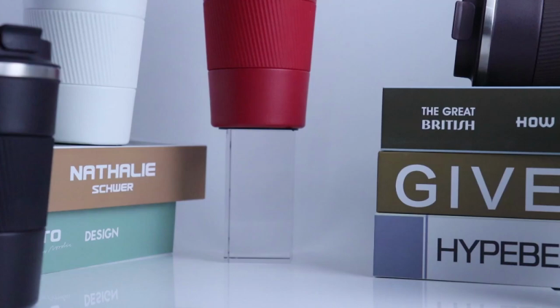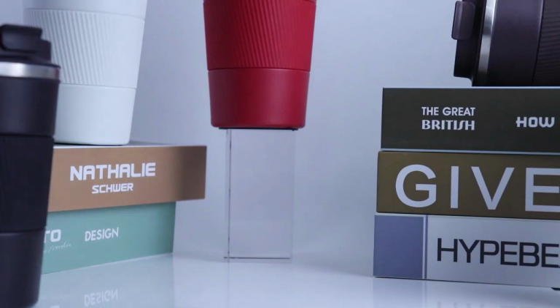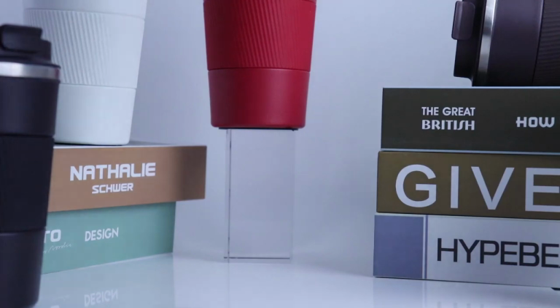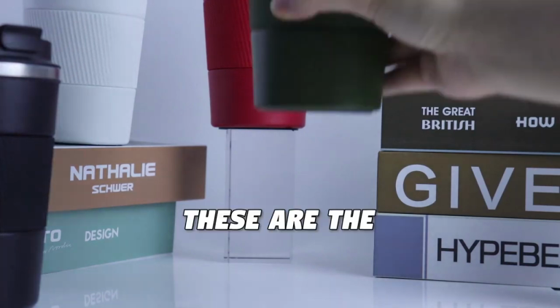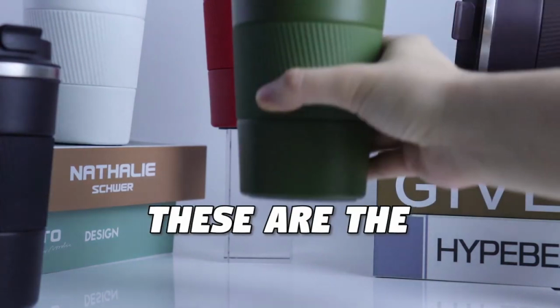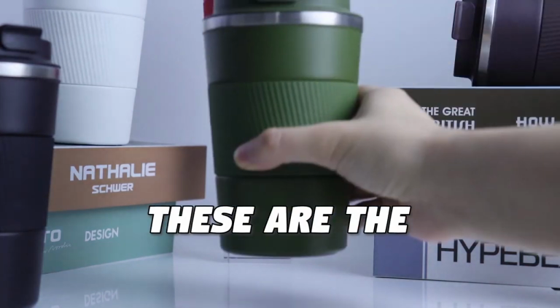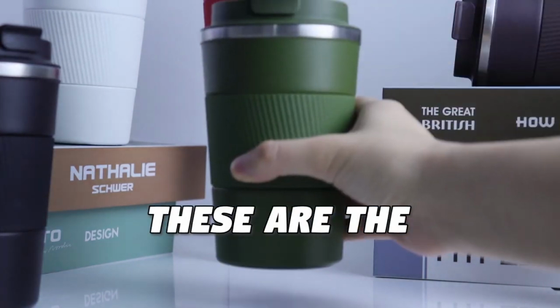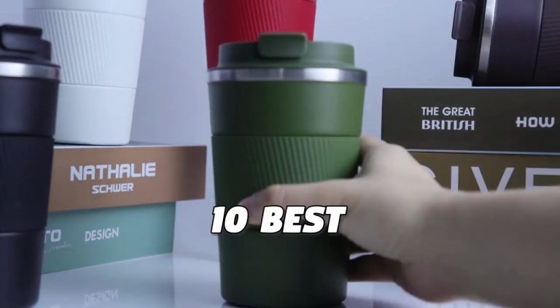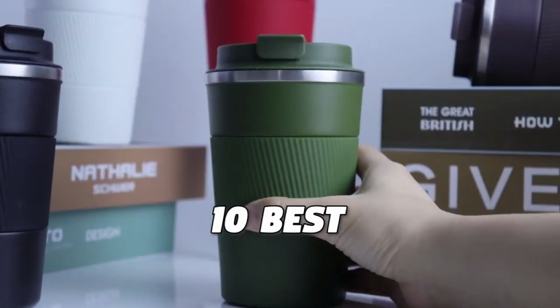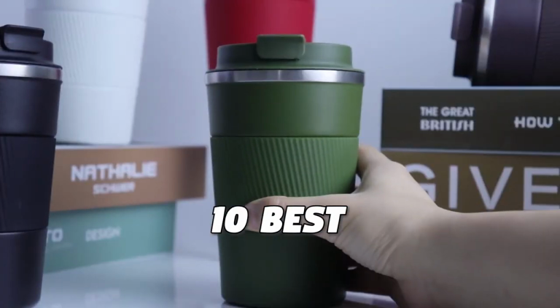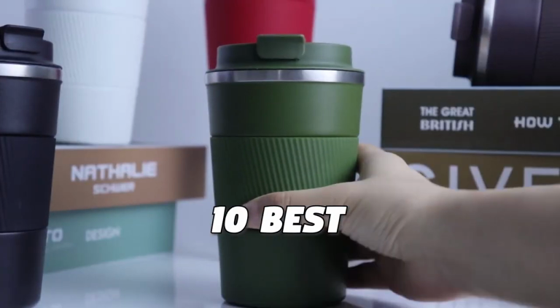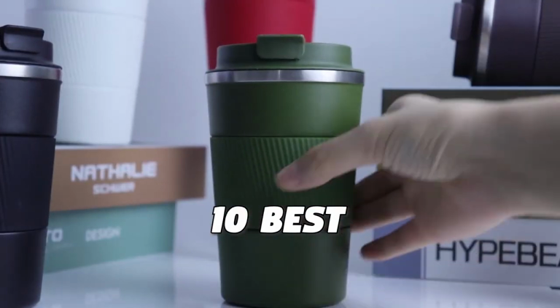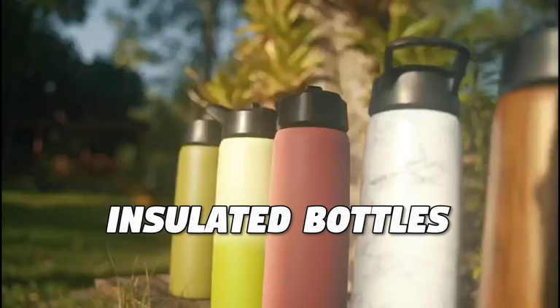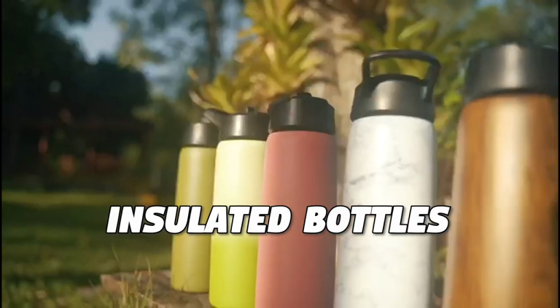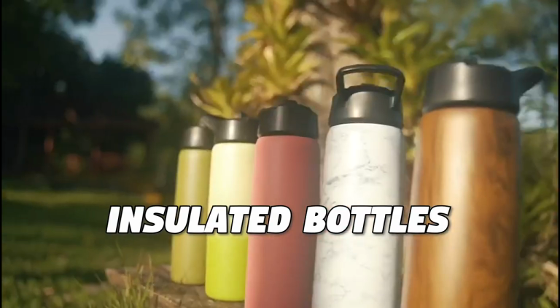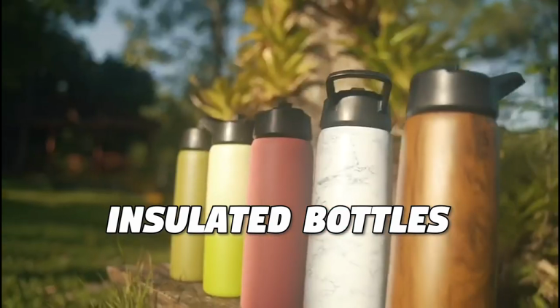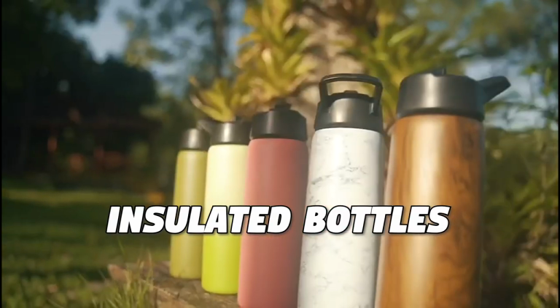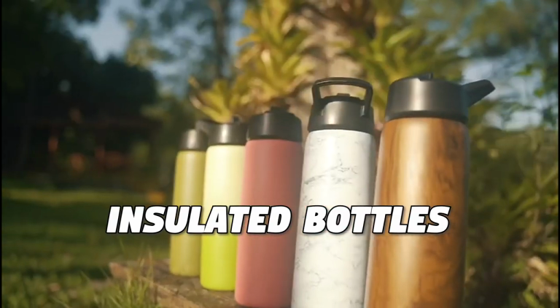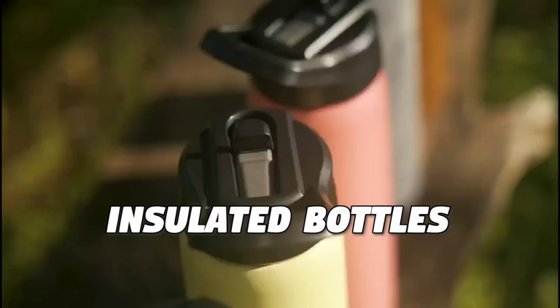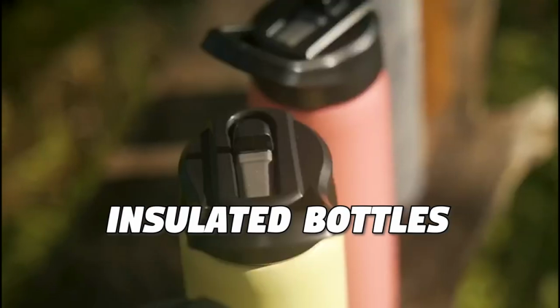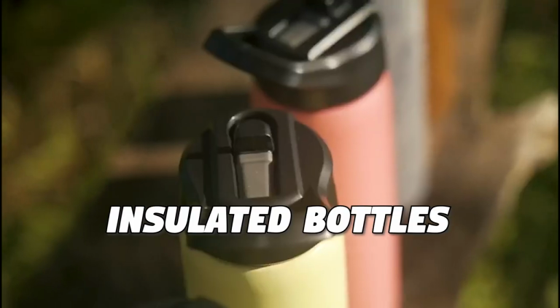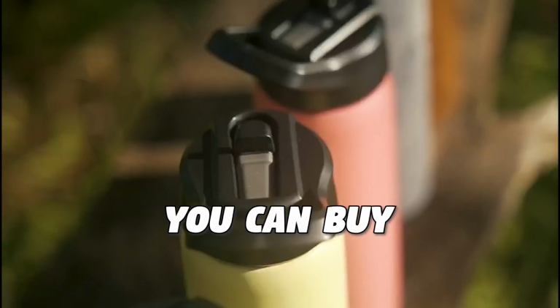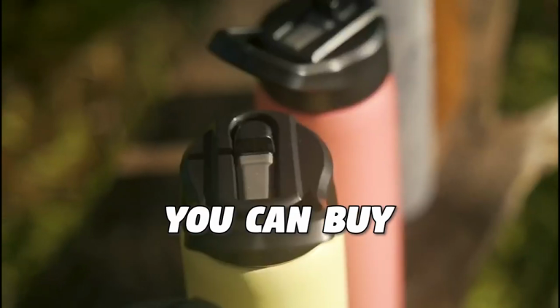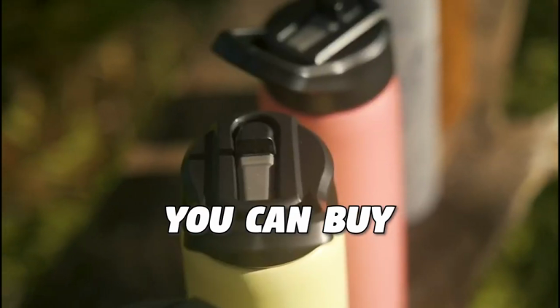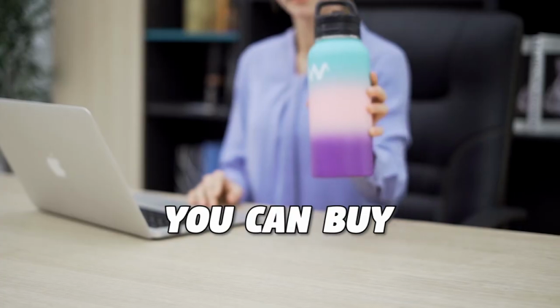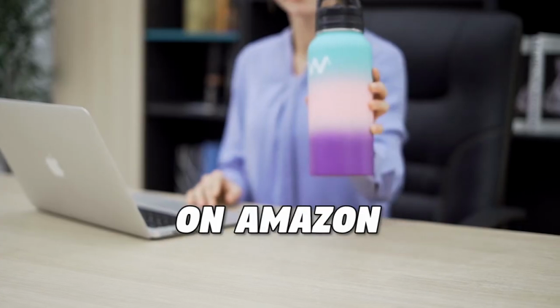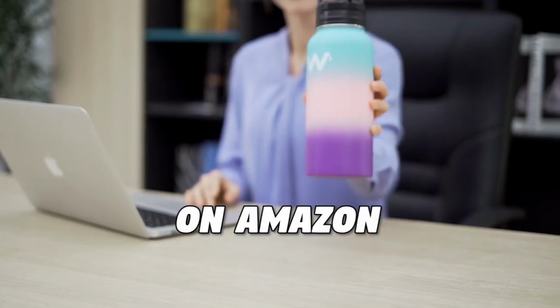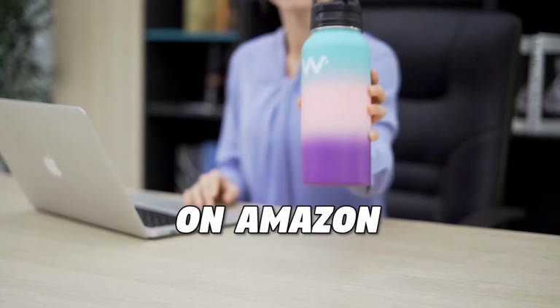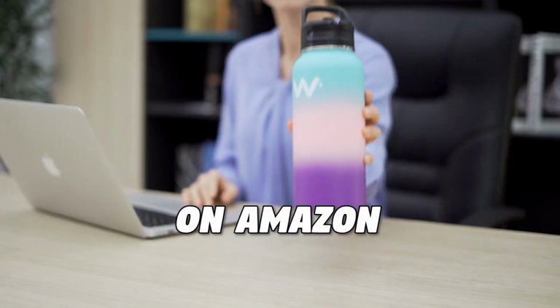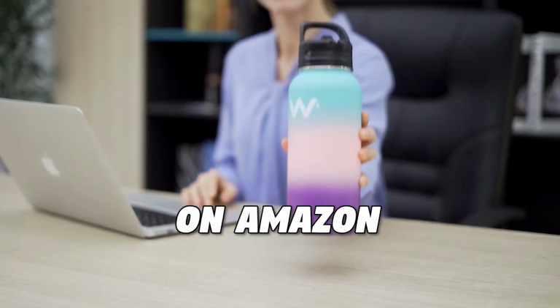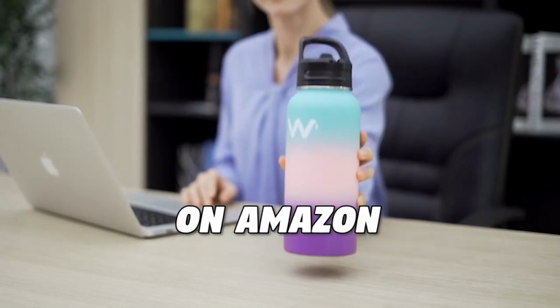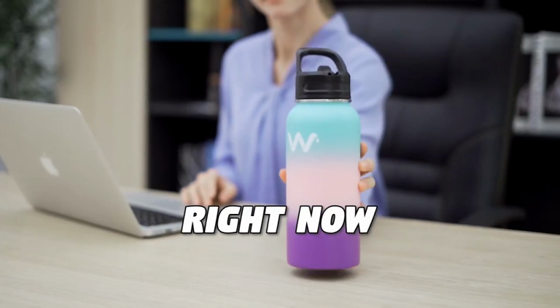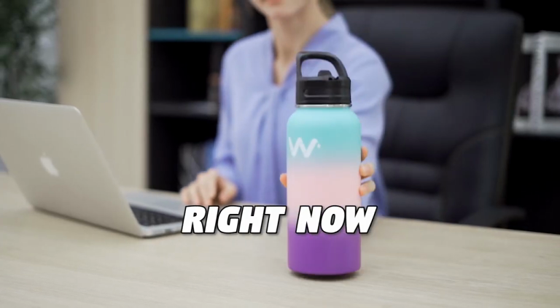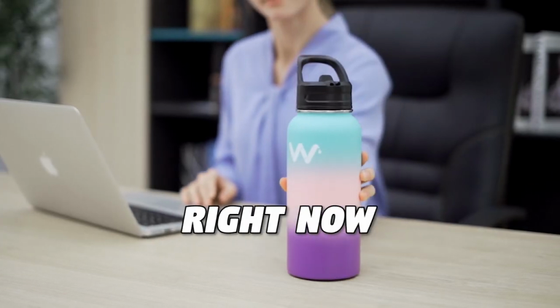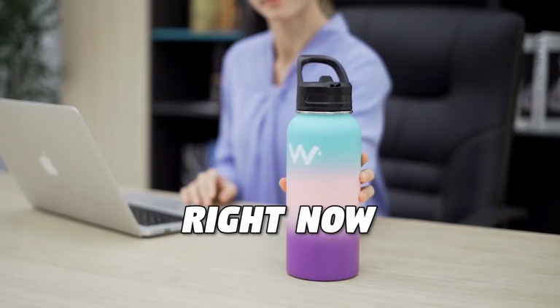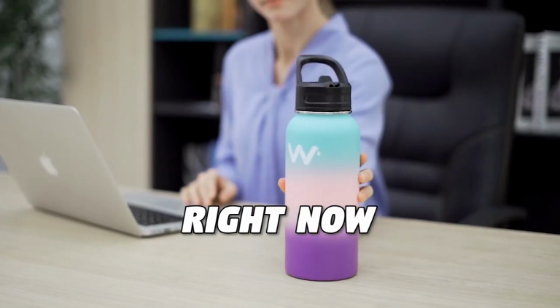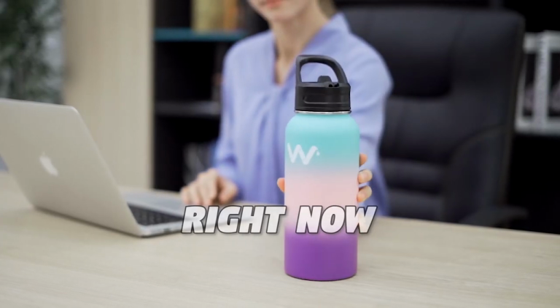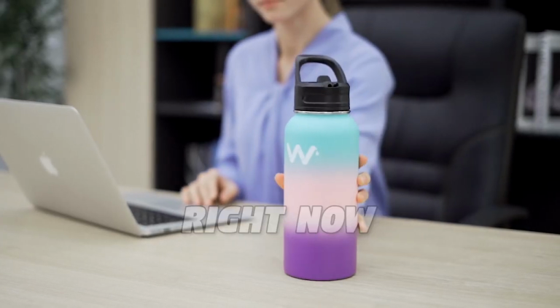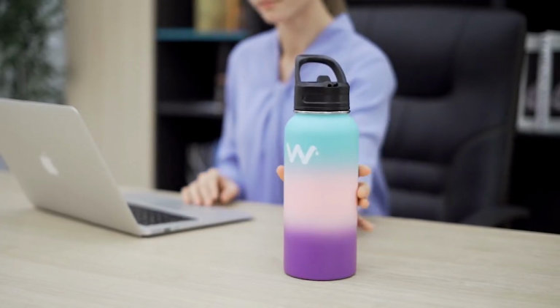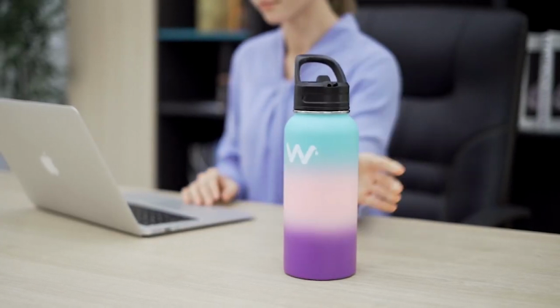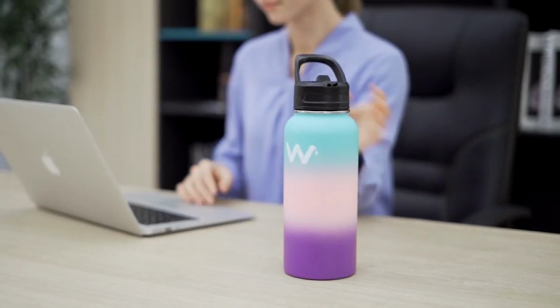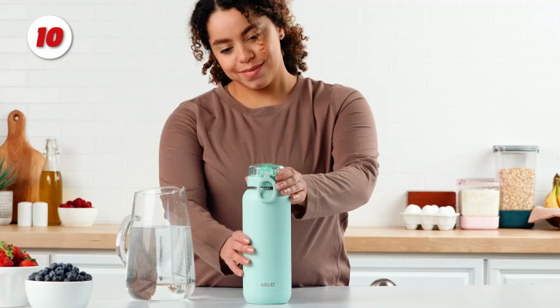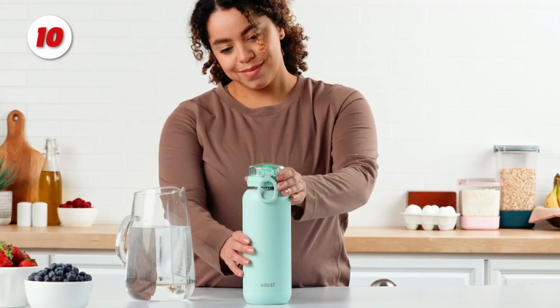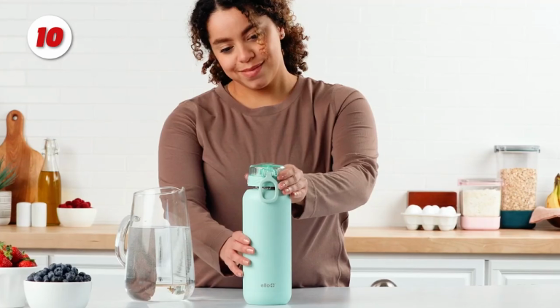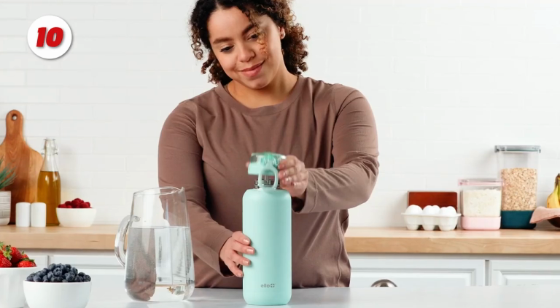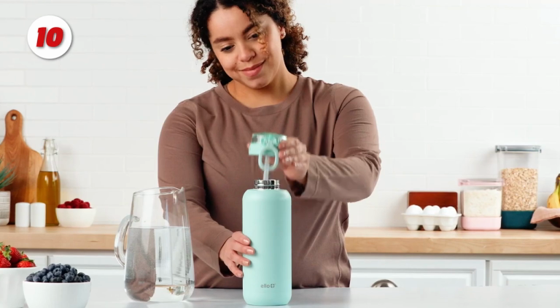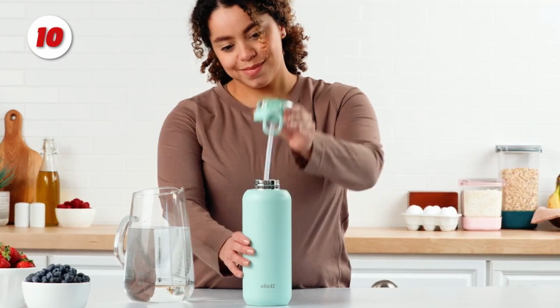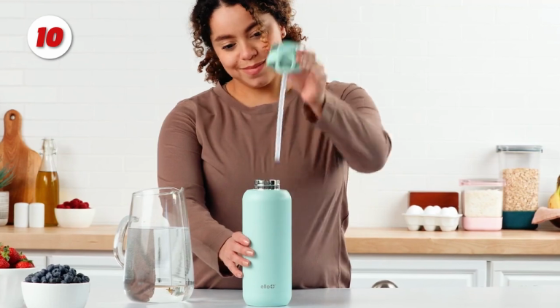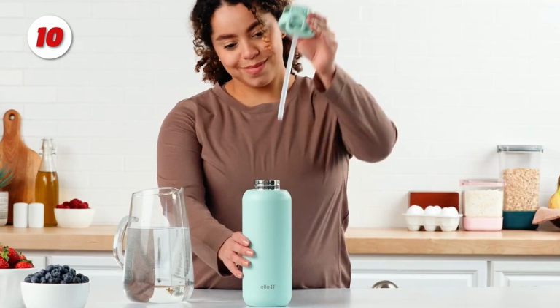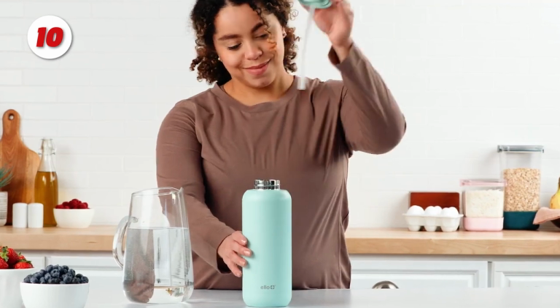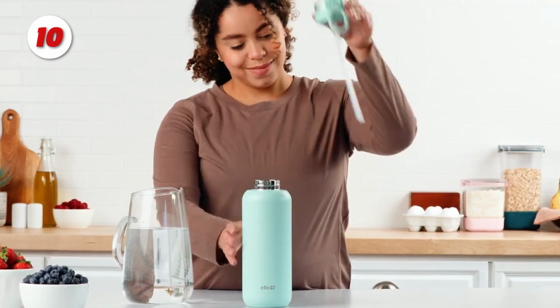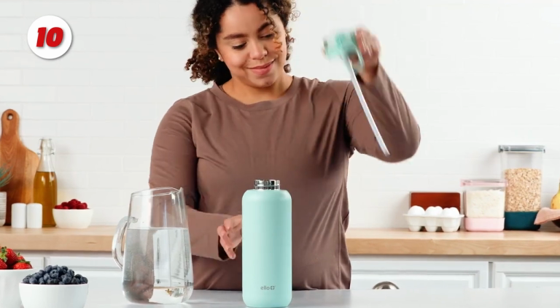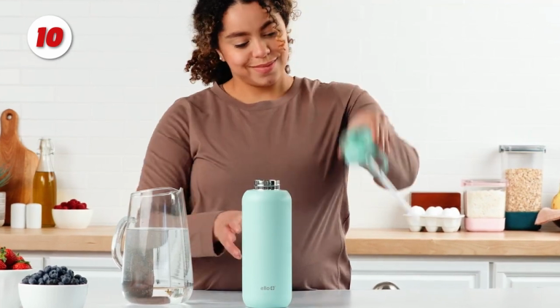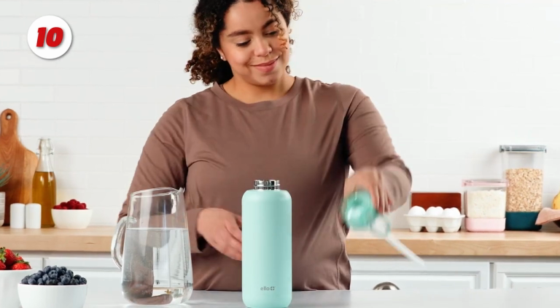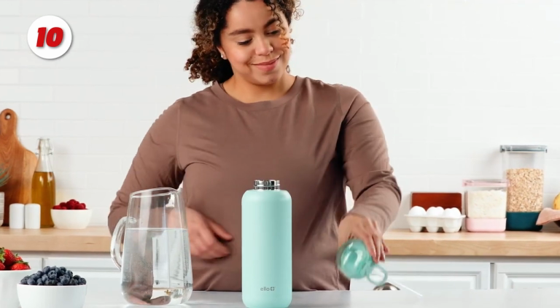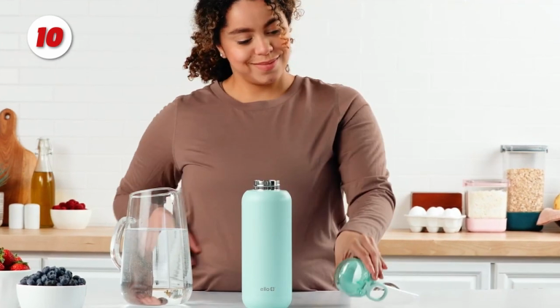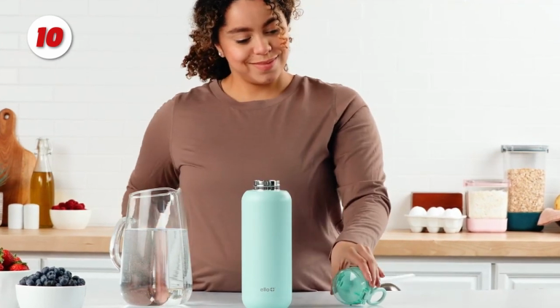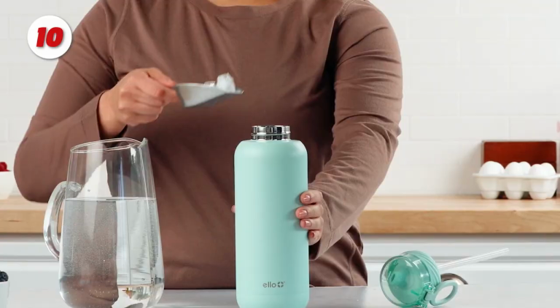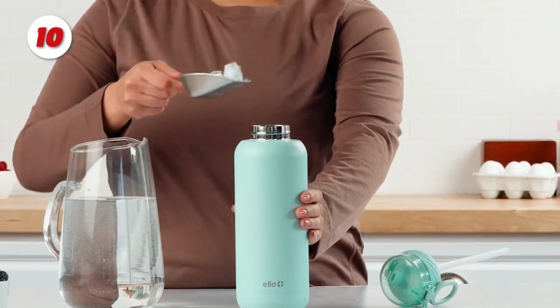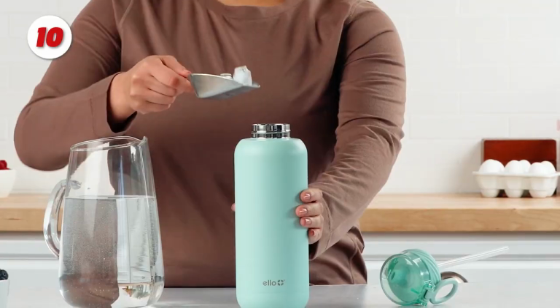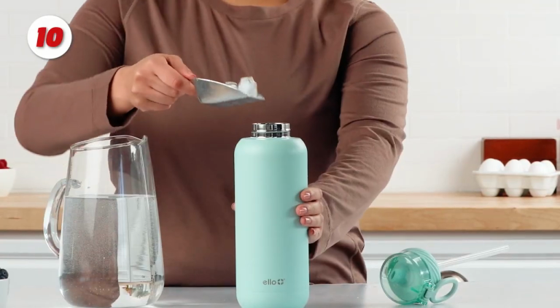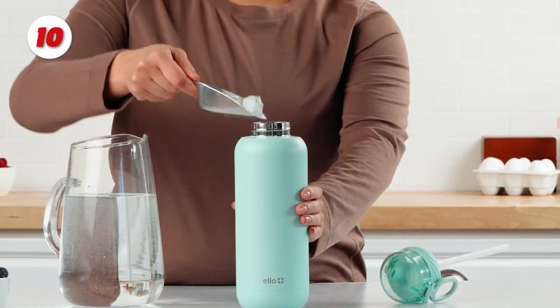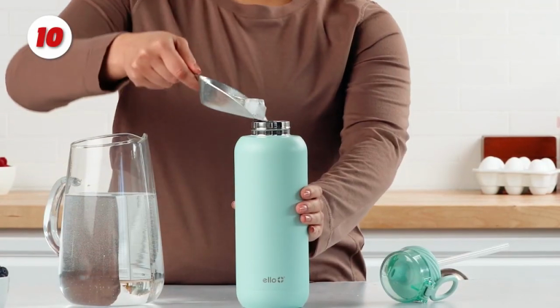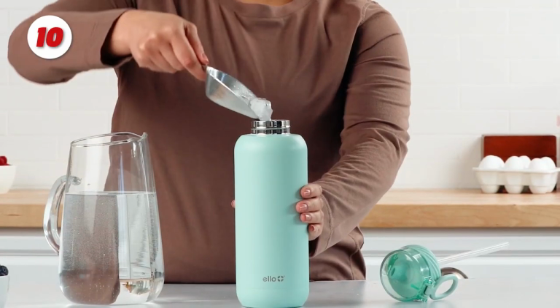These are the 10 best insulated bottles you can buy on Amazon right now. Number 10: The Cooper Water Bottle.